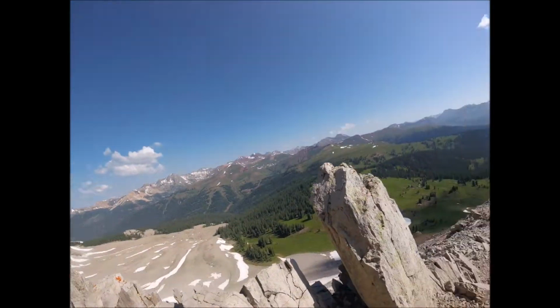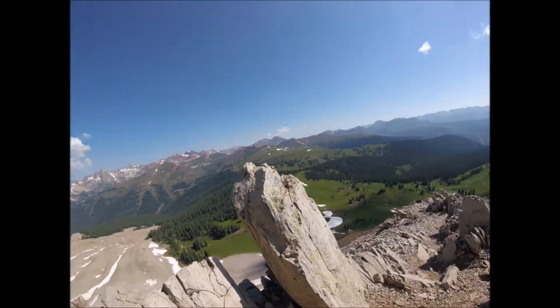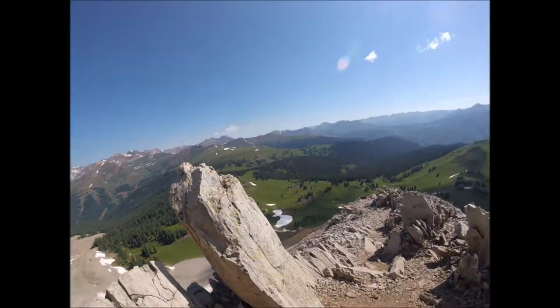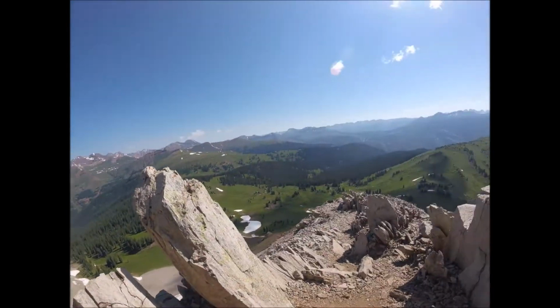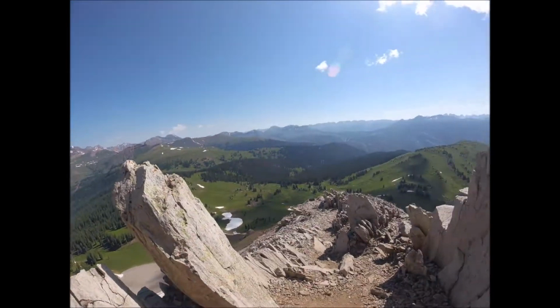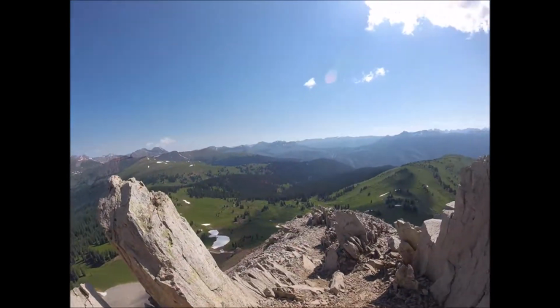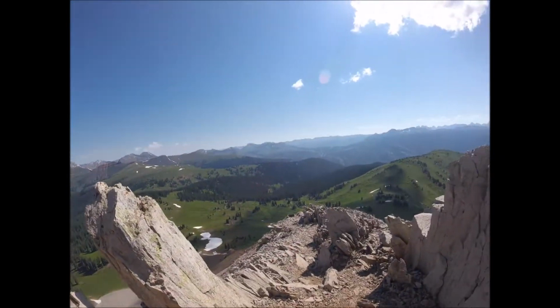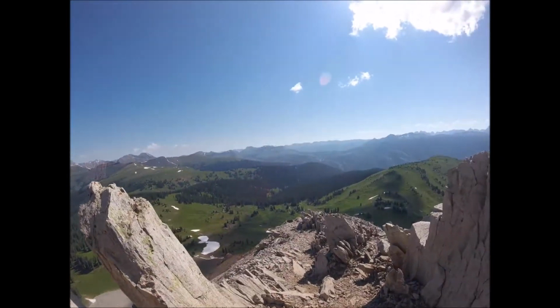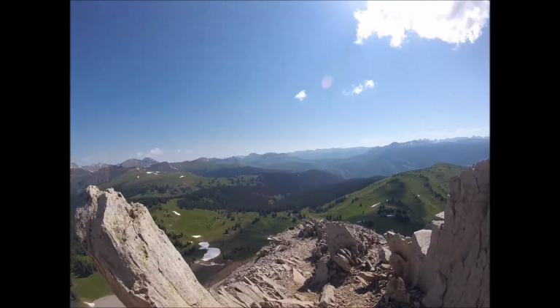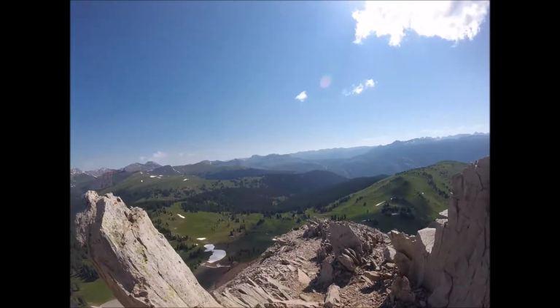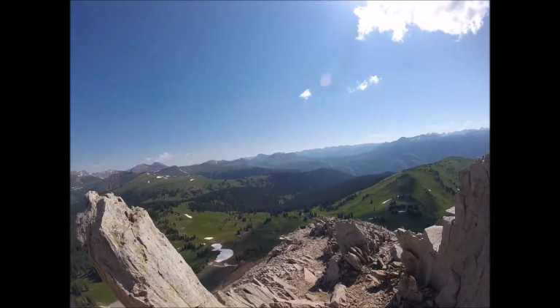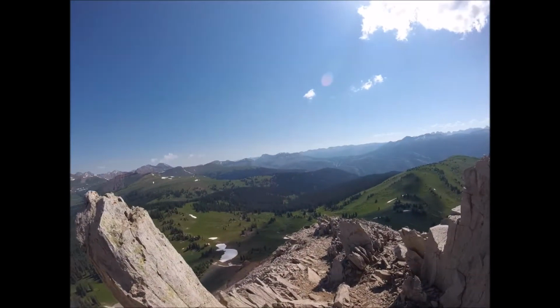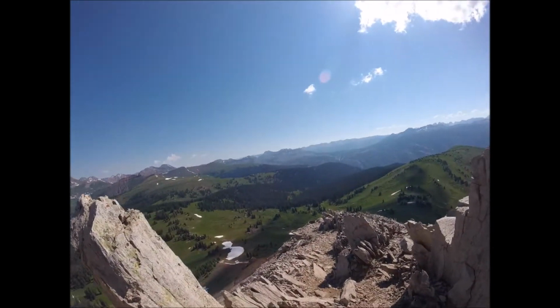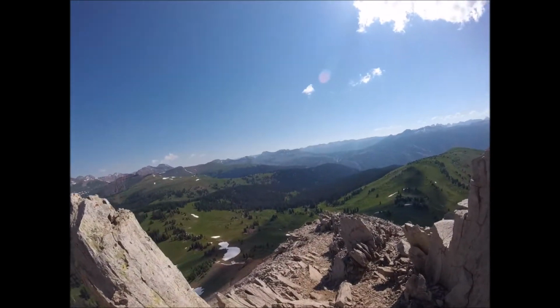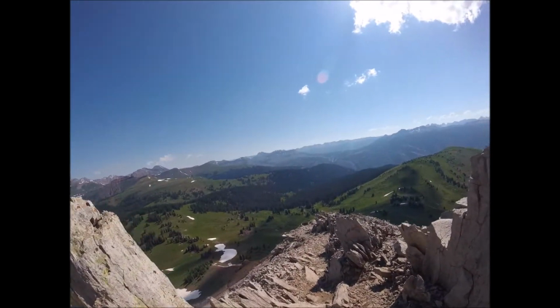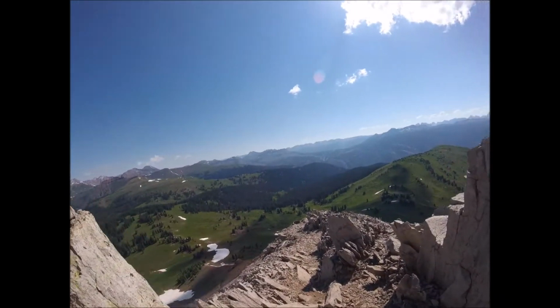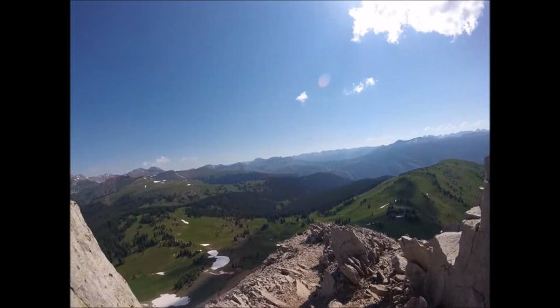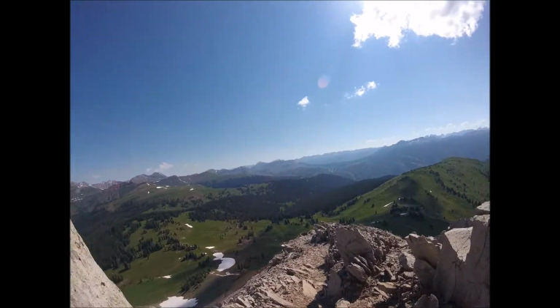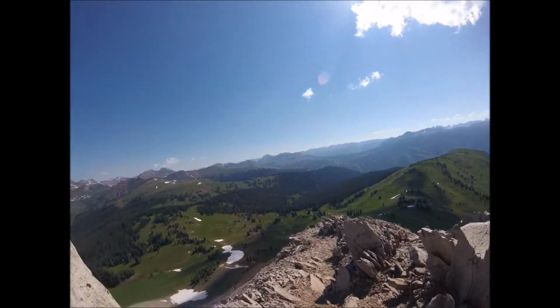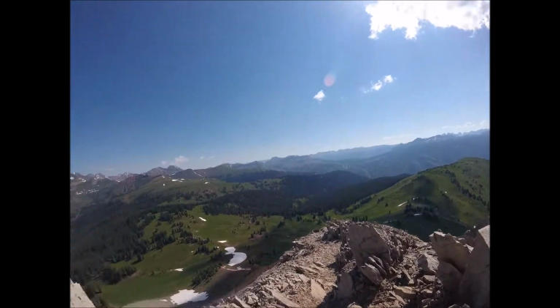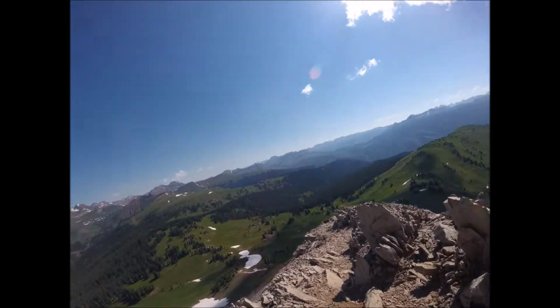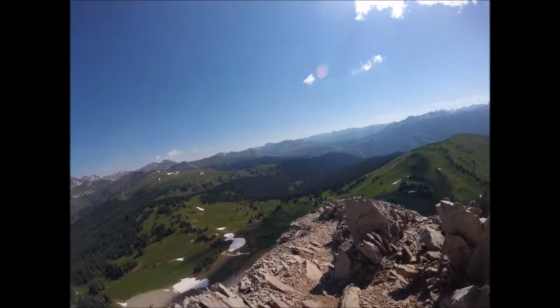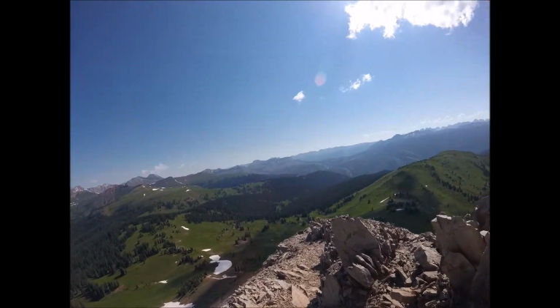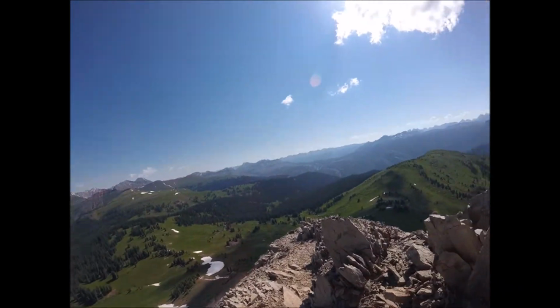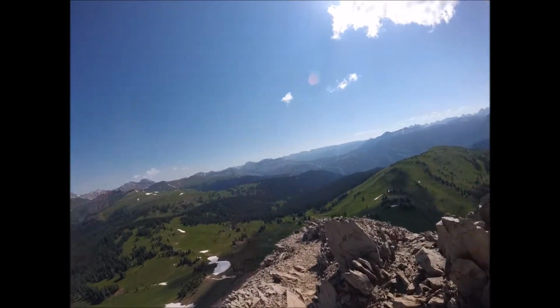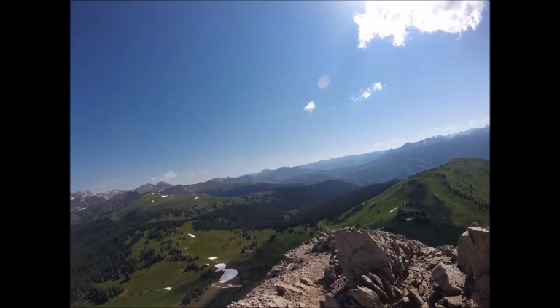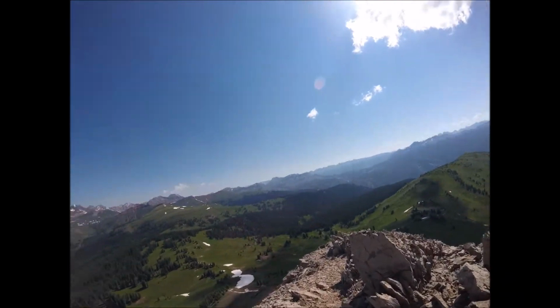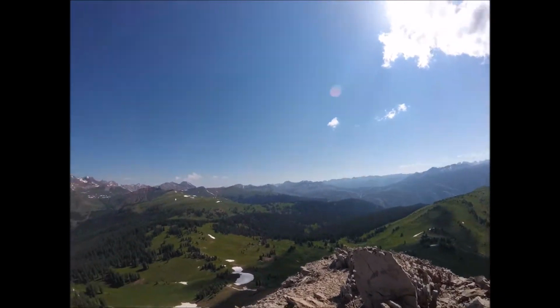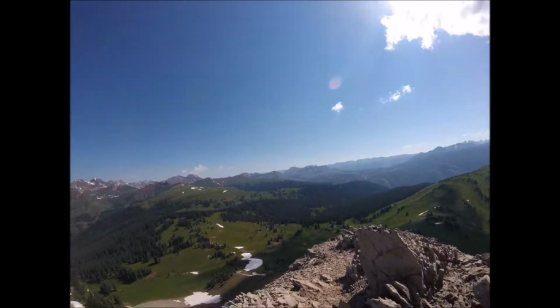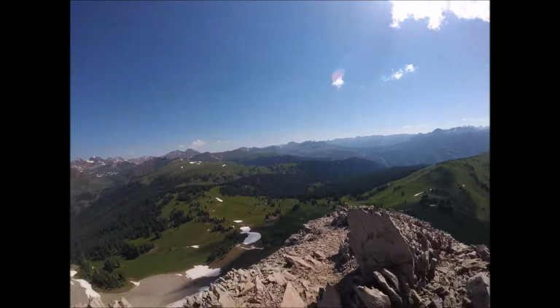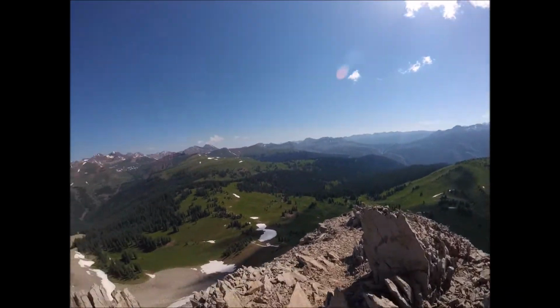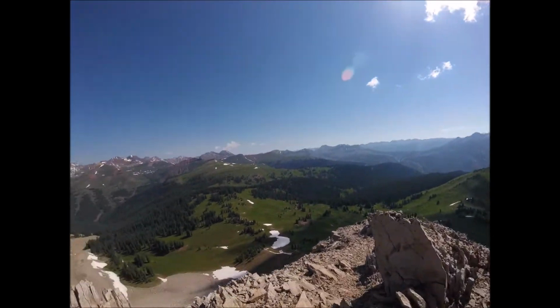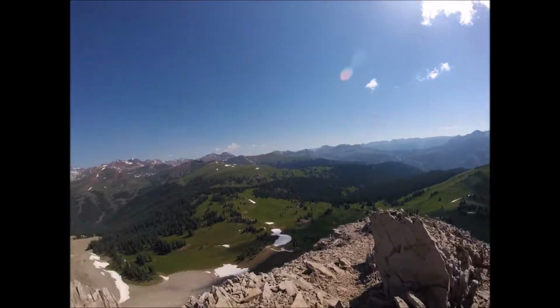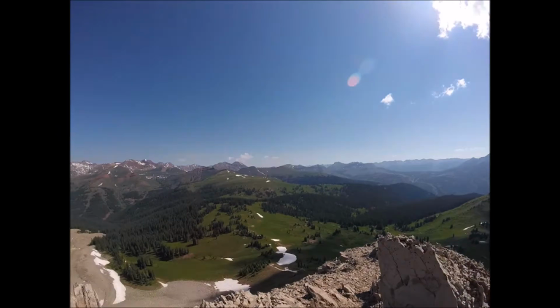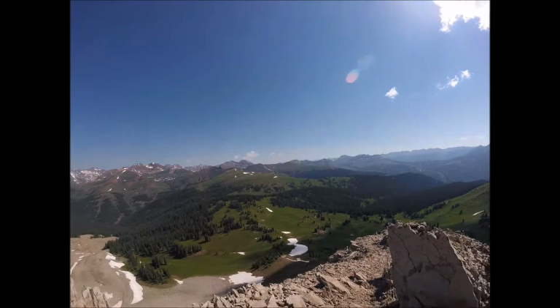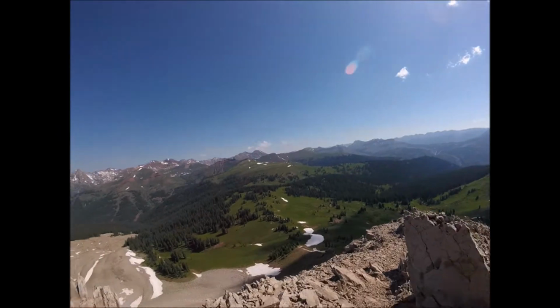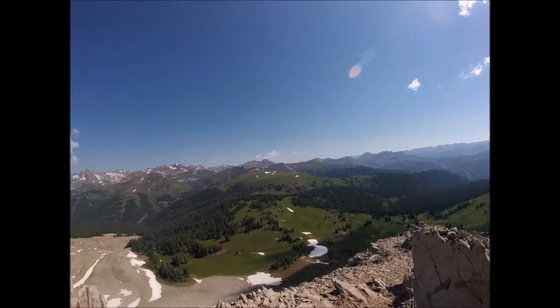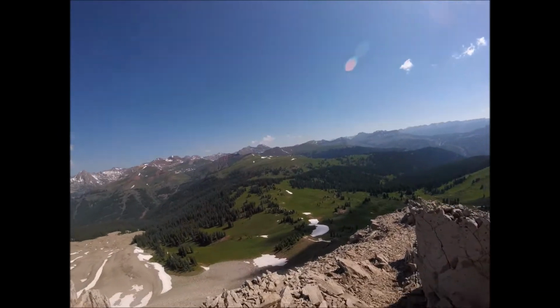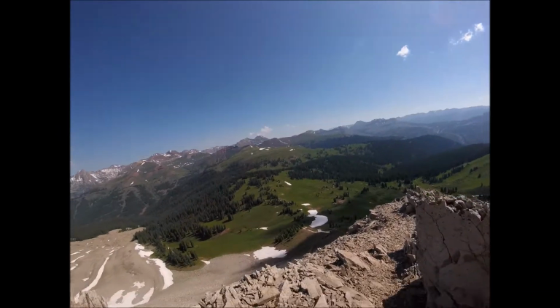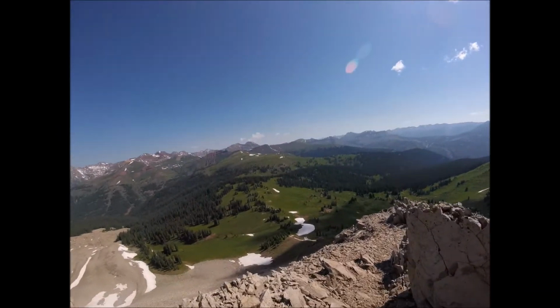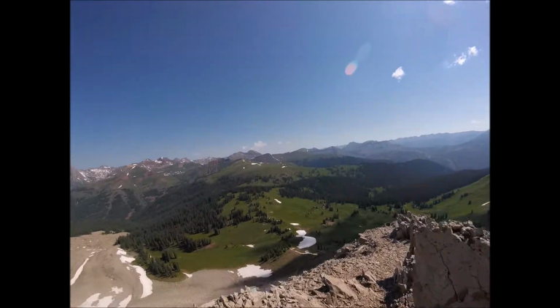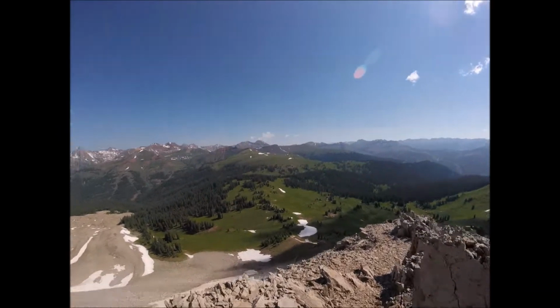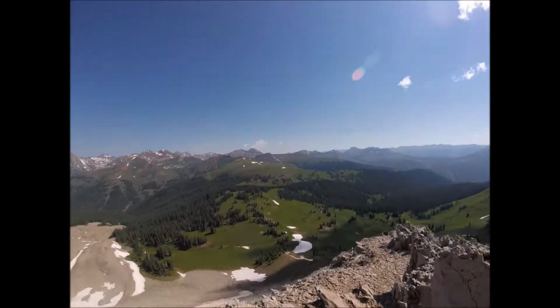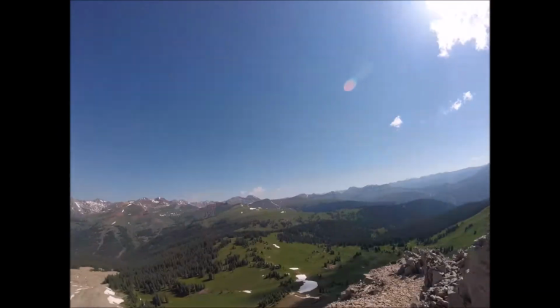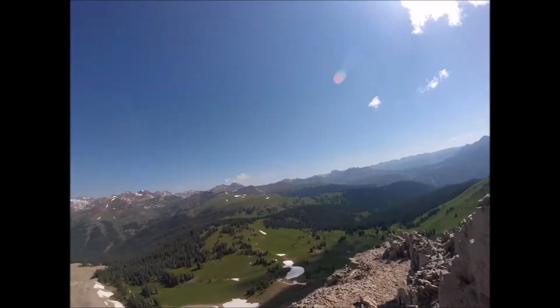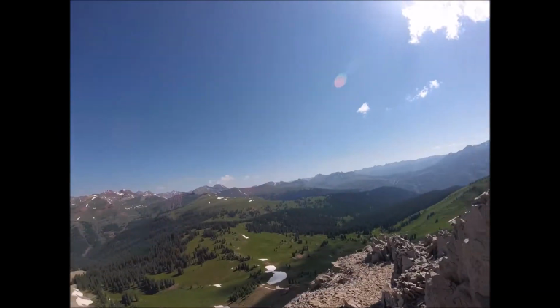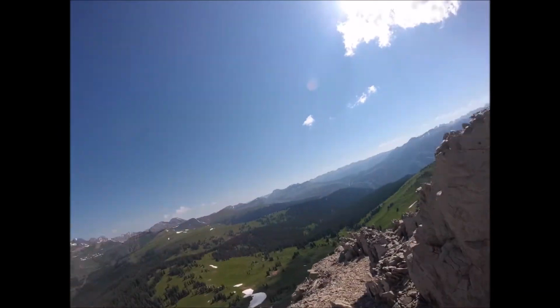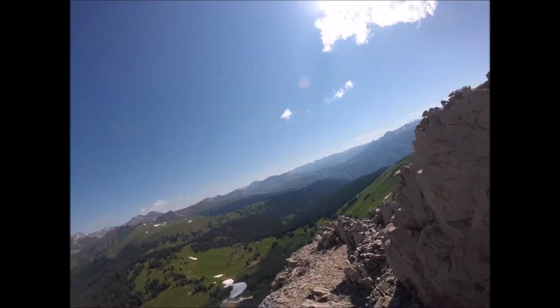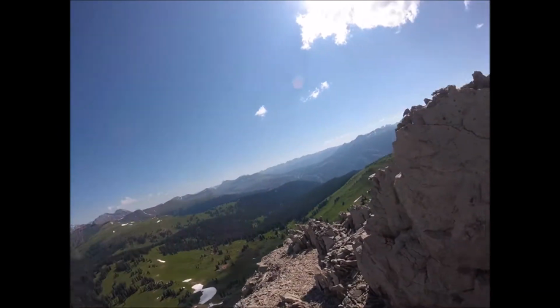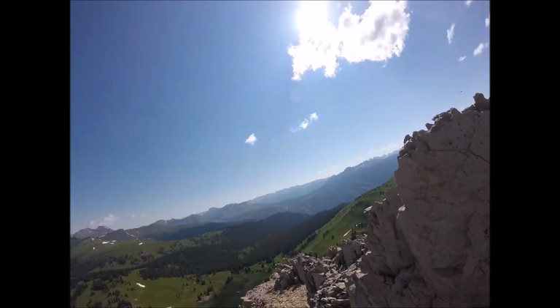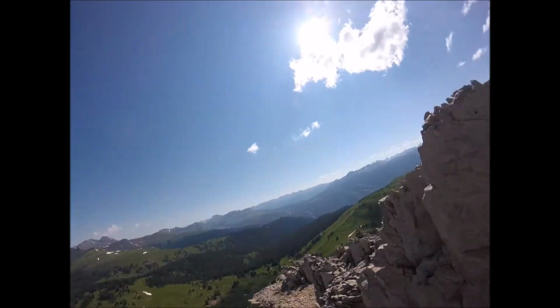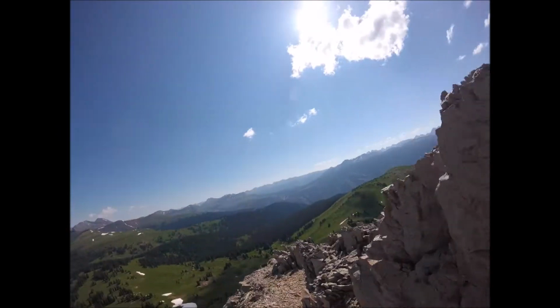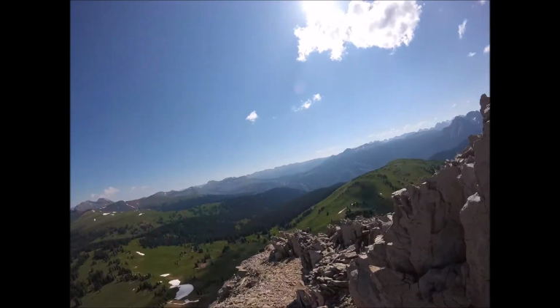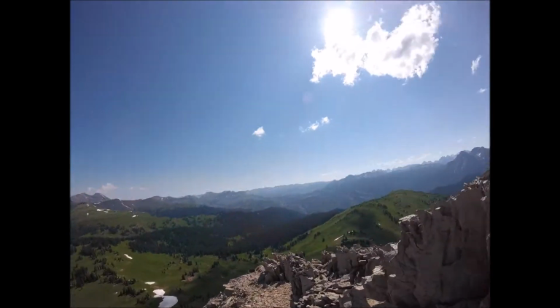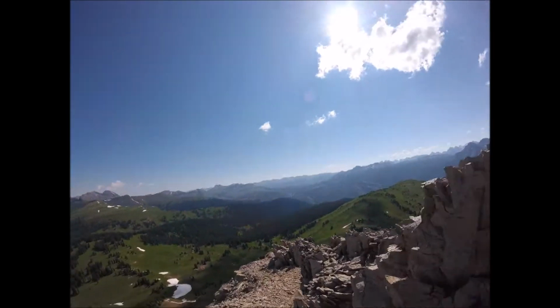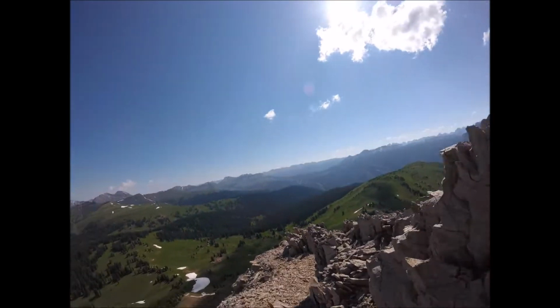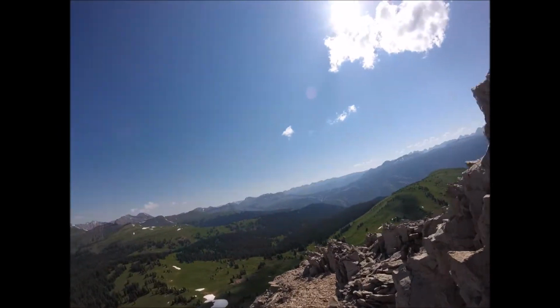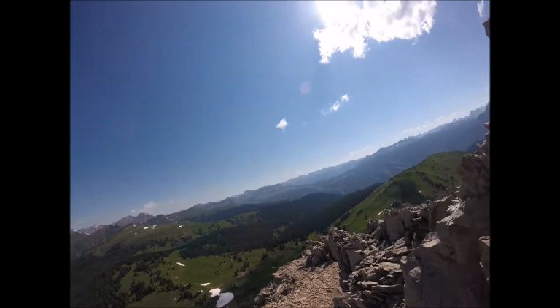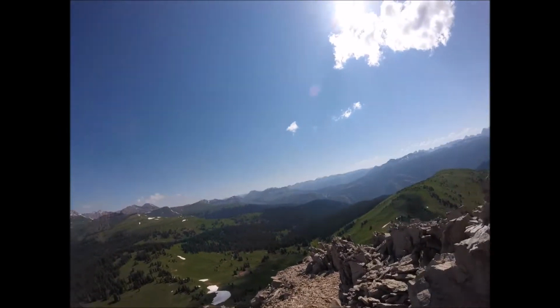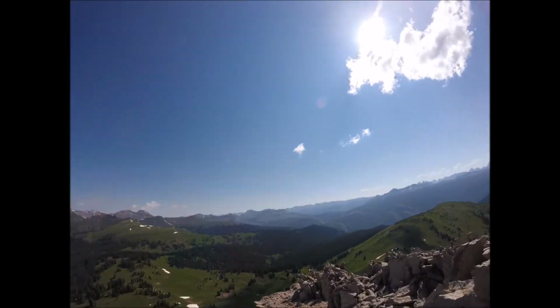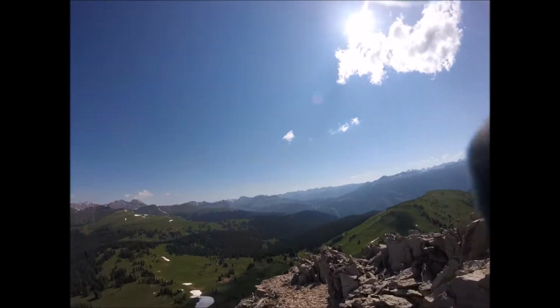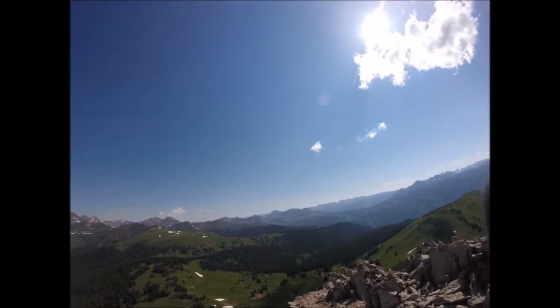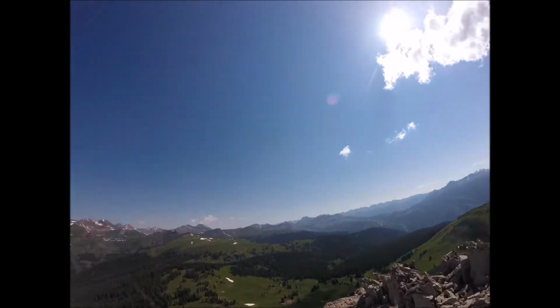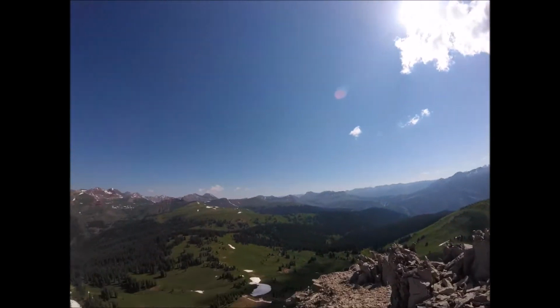Now we're headed back down to the easy section that's pretty much runnable. It's a little steep, but pretty runnable.